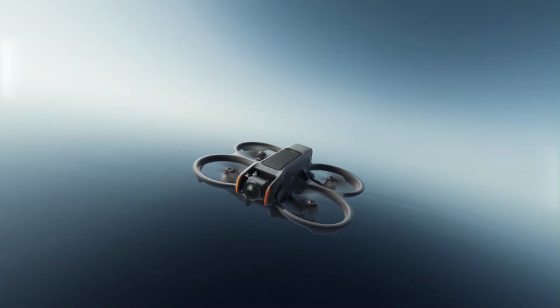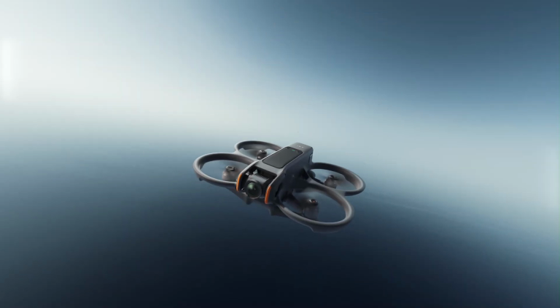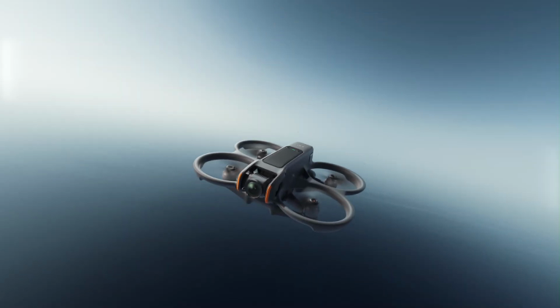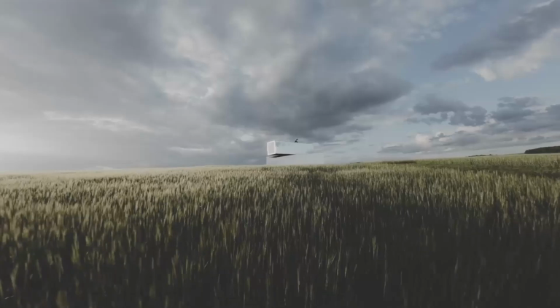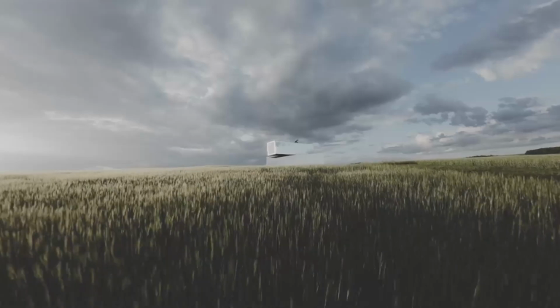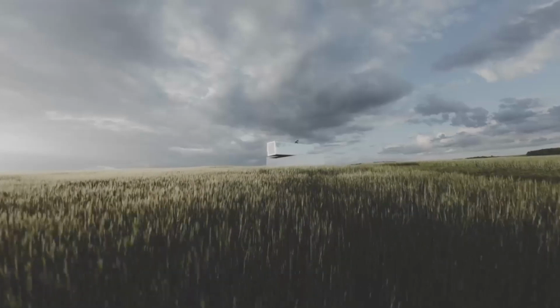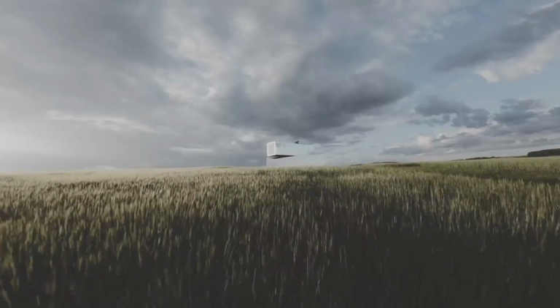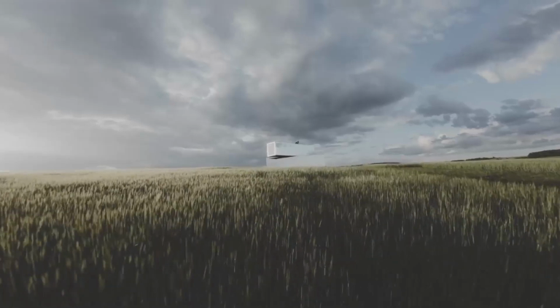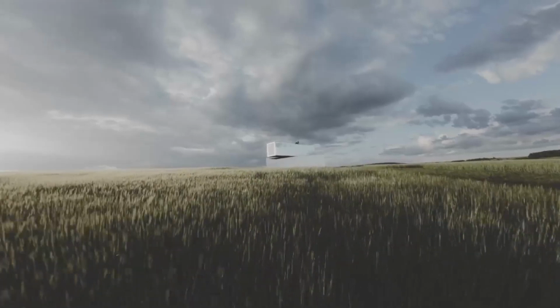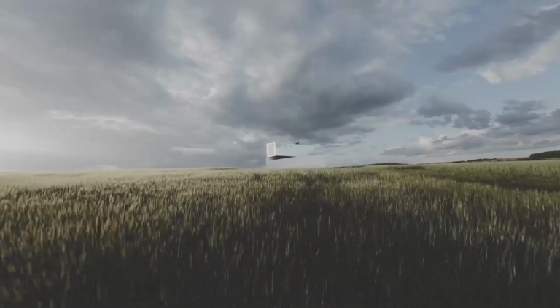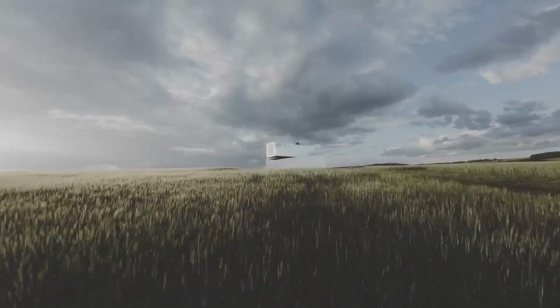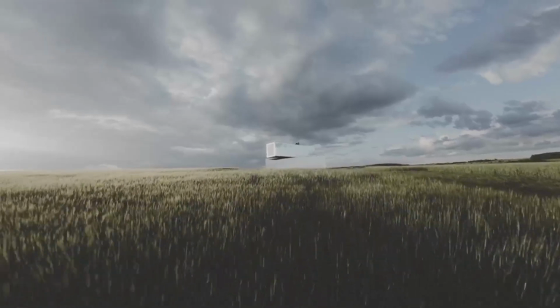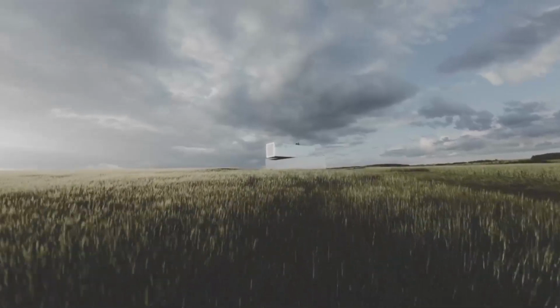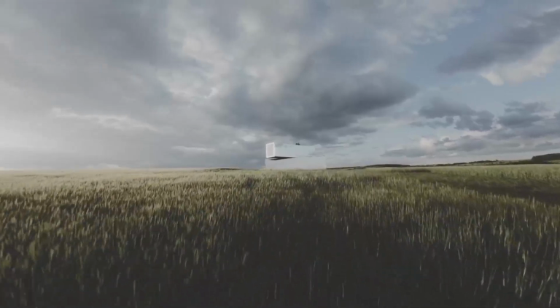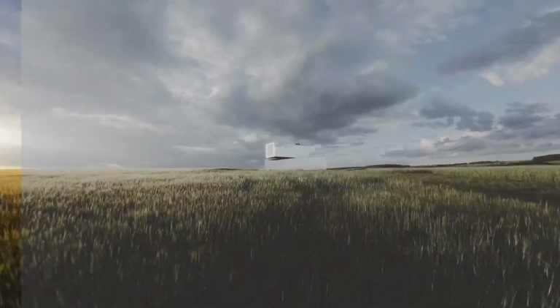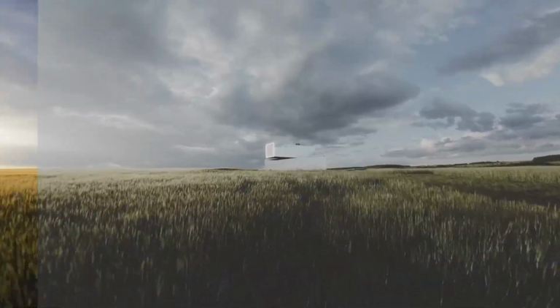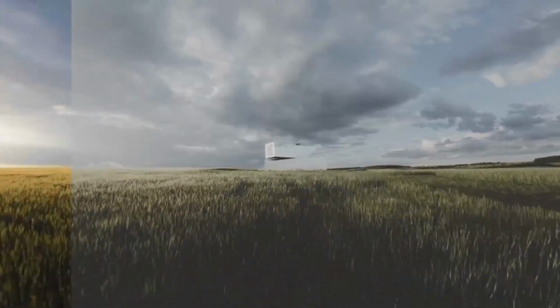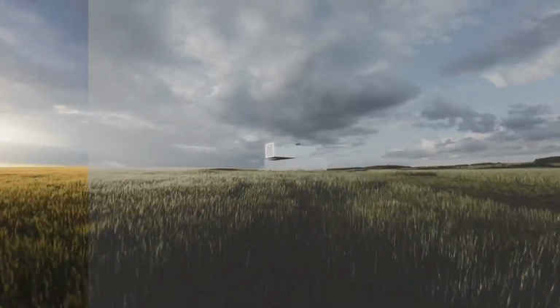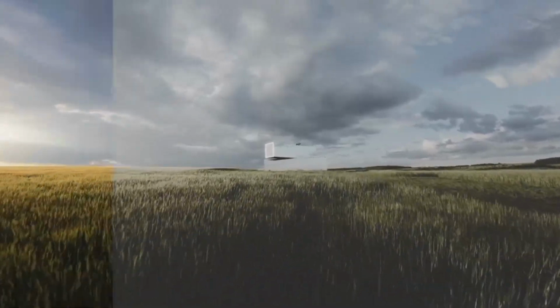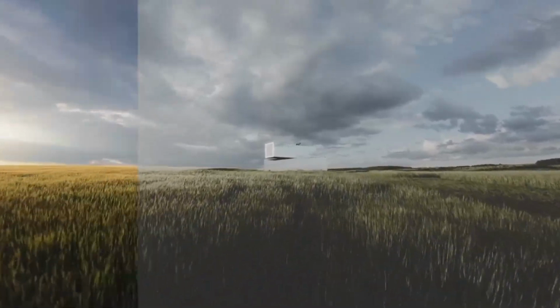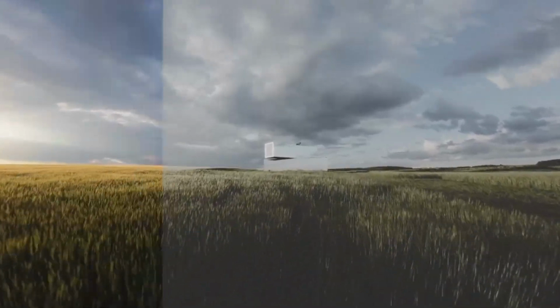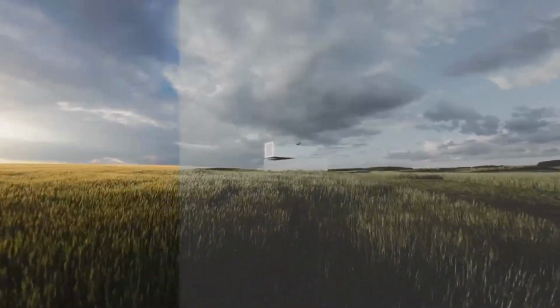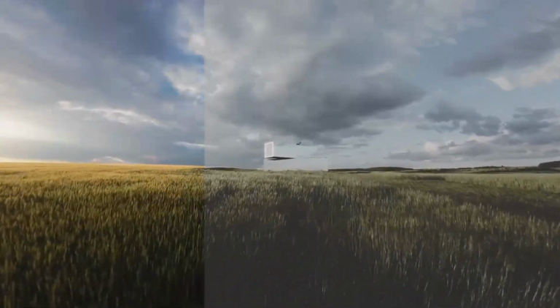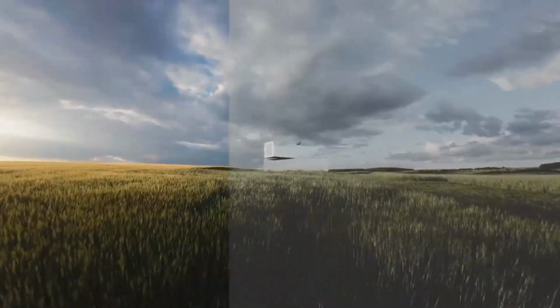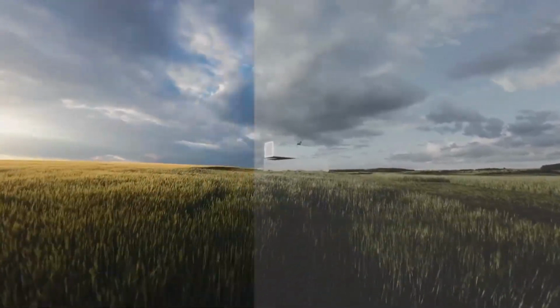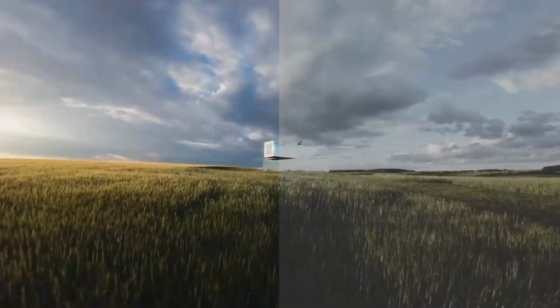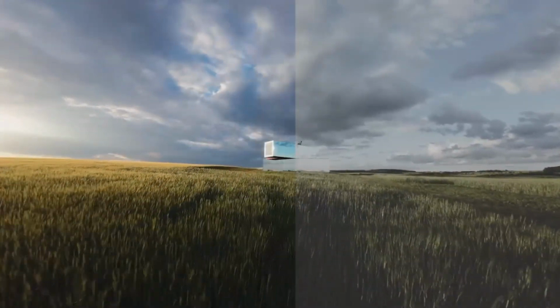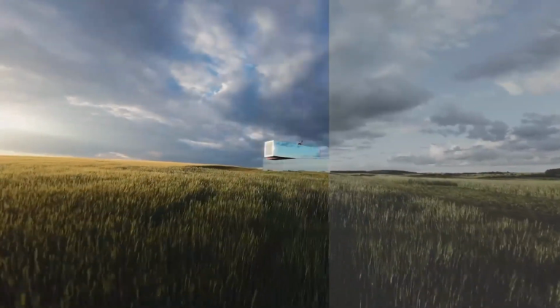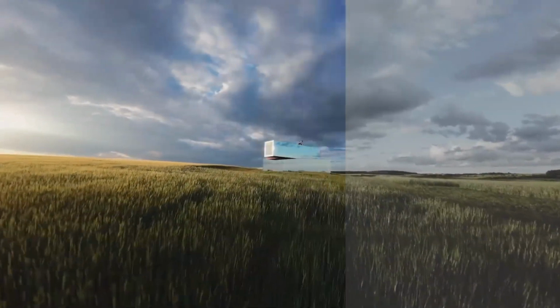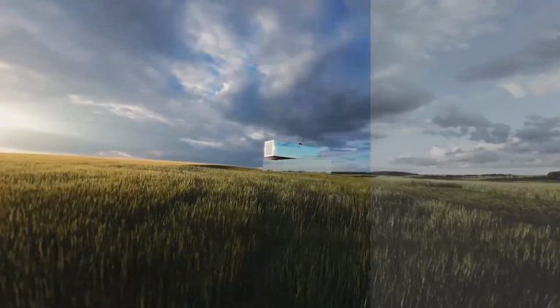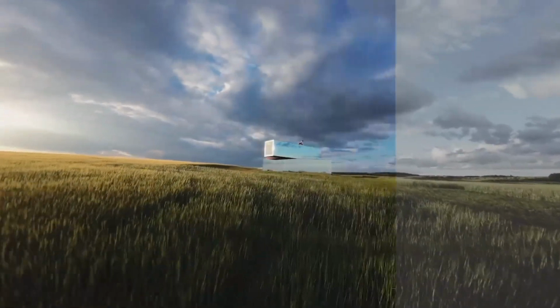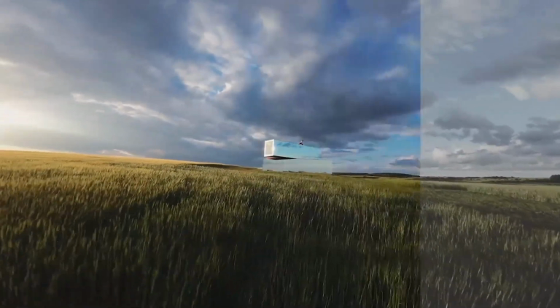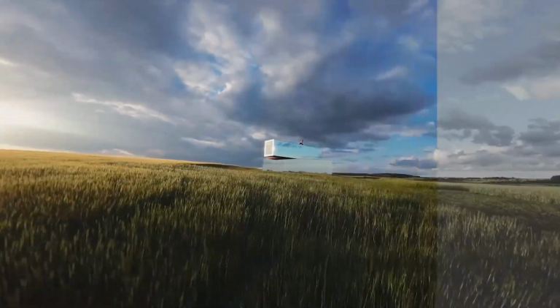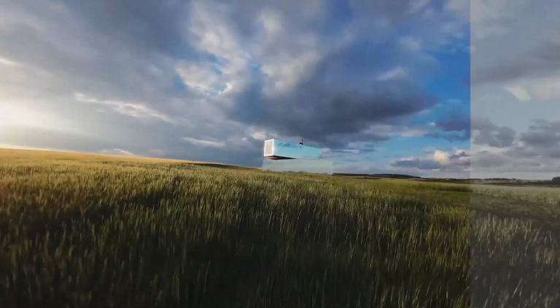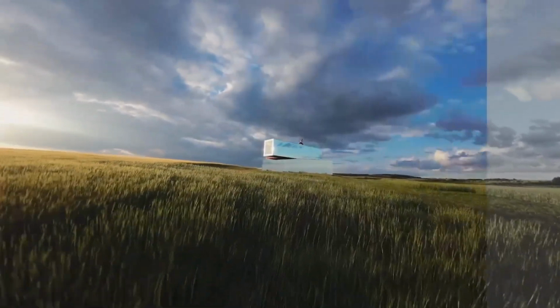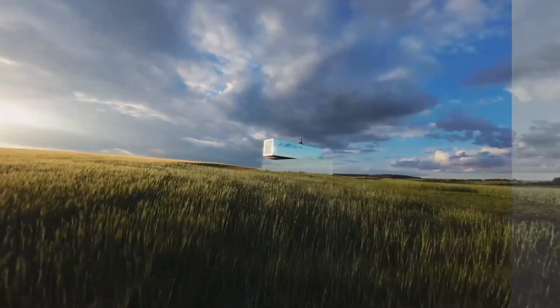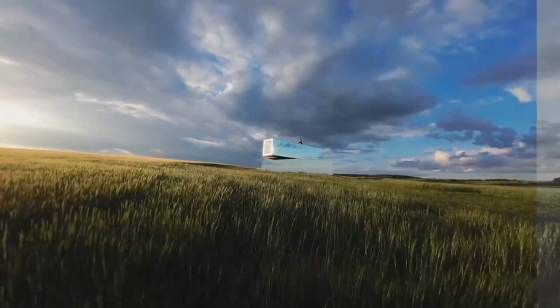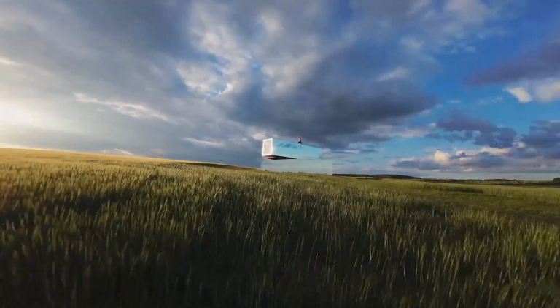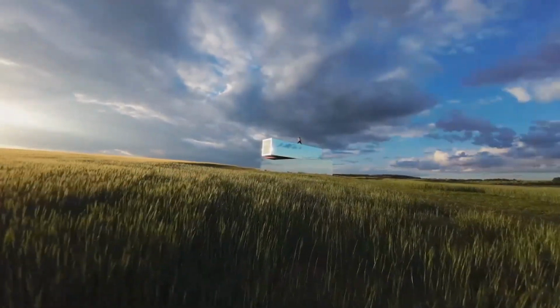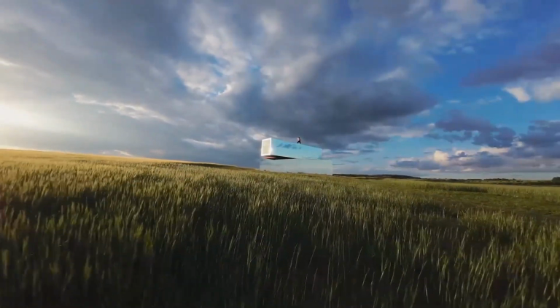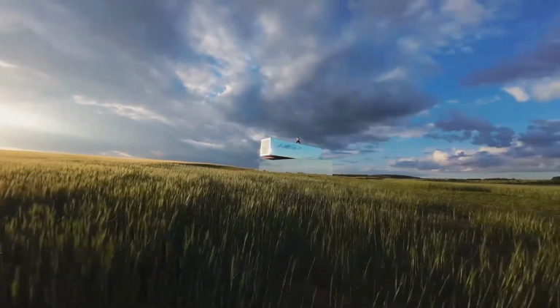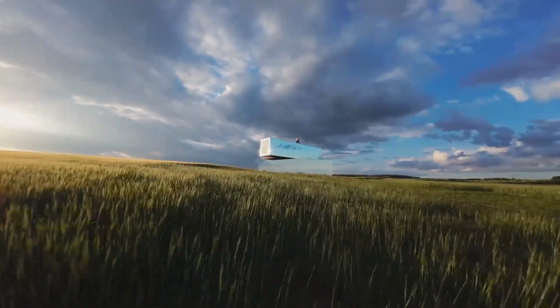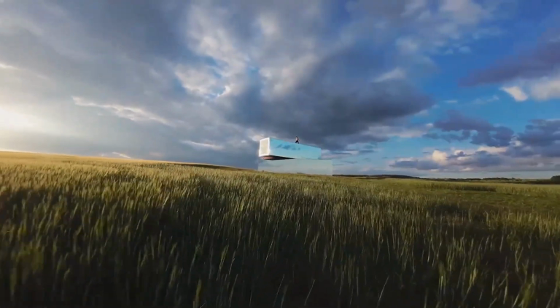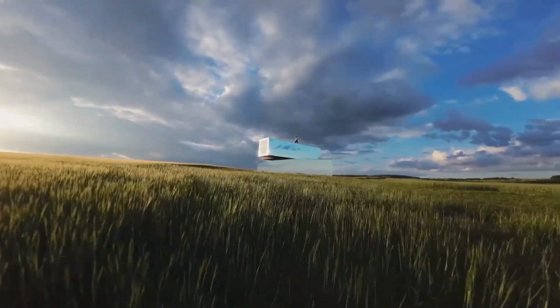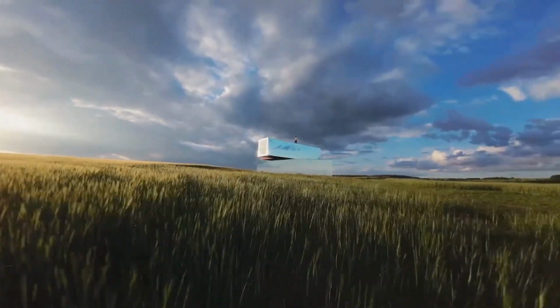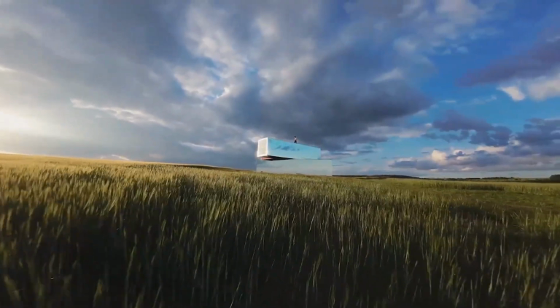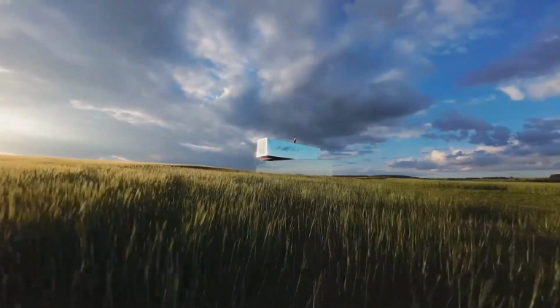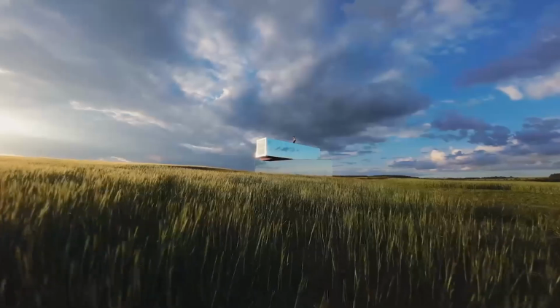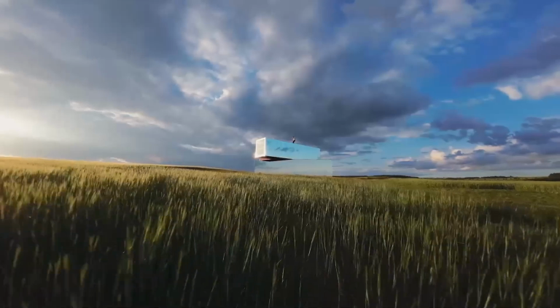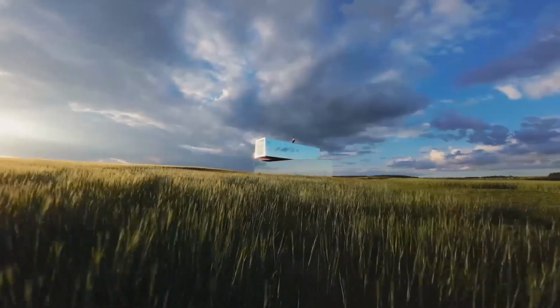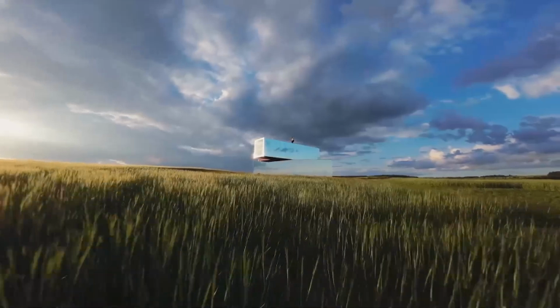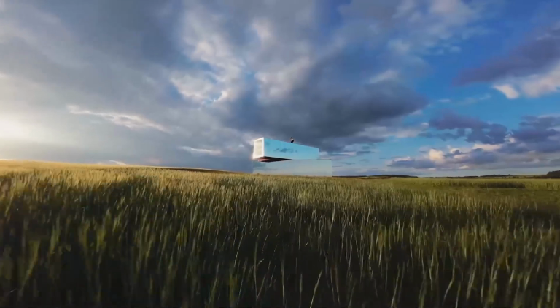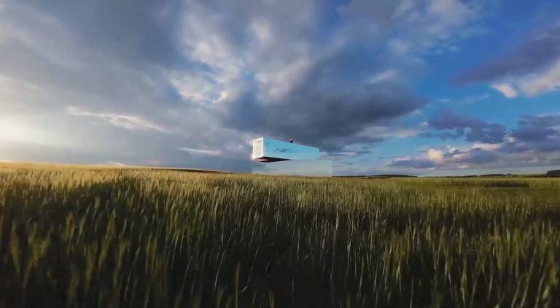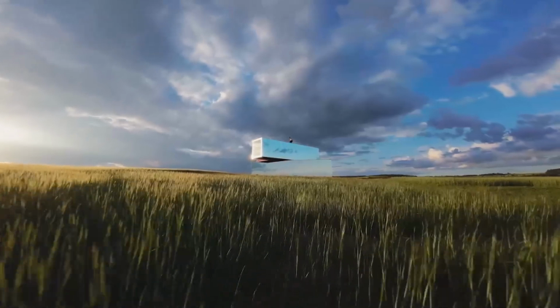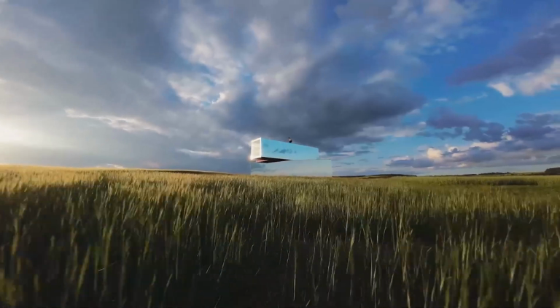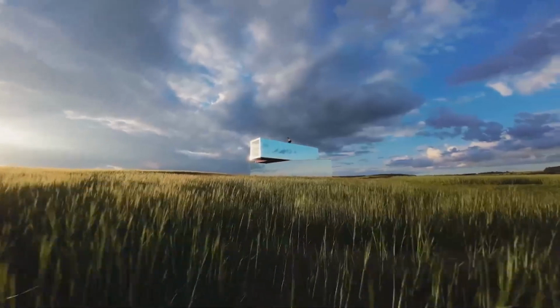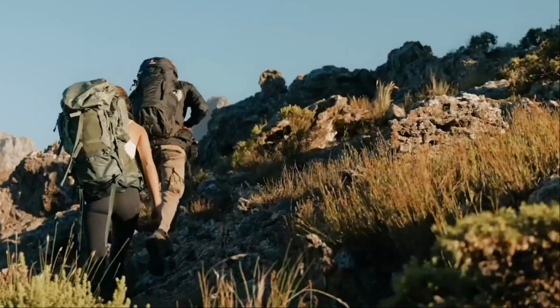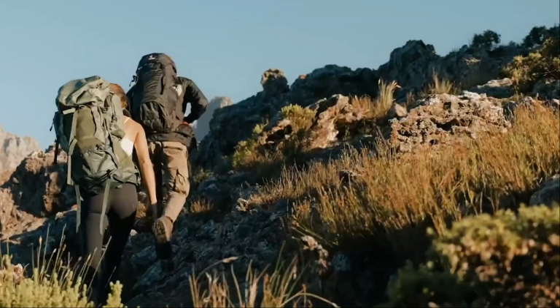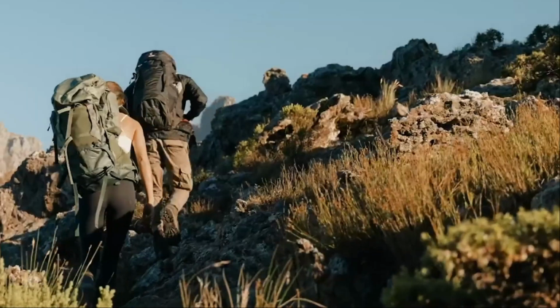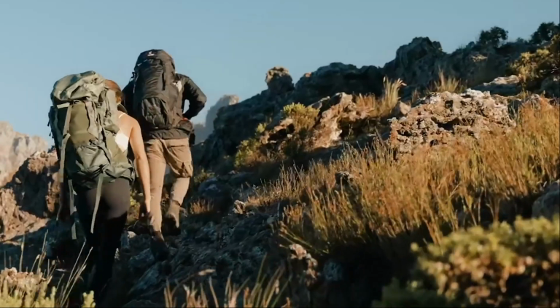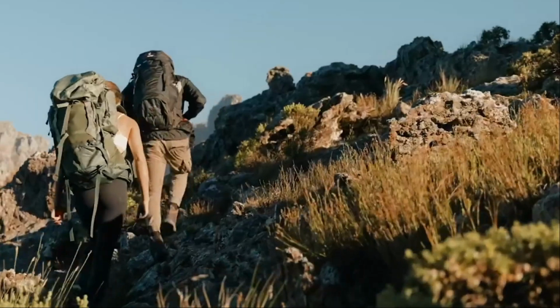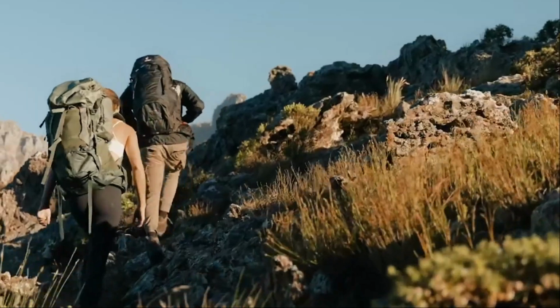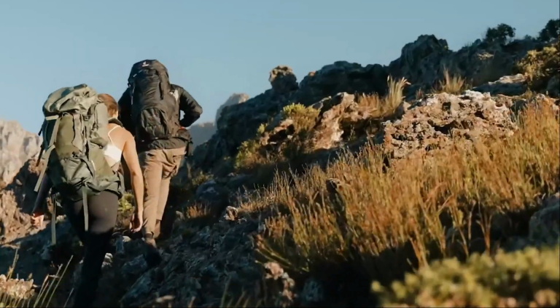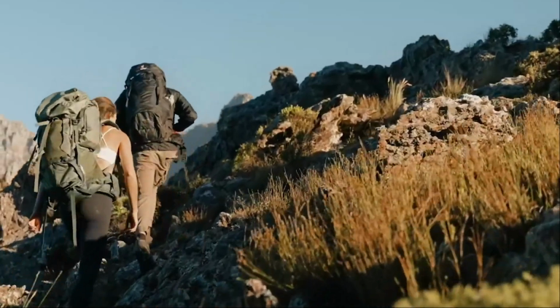The combination of high-quality camera, intelligent flight modes, and extended battery life makes it an excellent investment for drone enthusiasts.